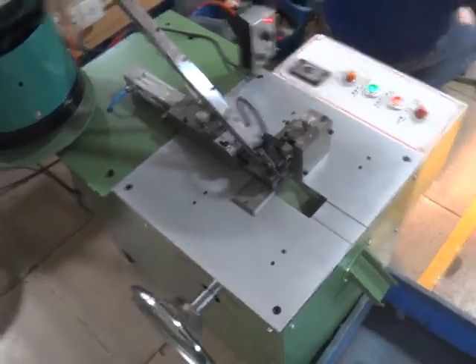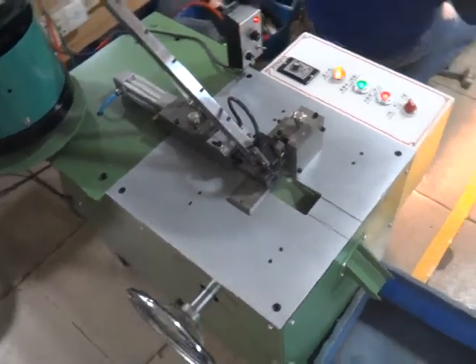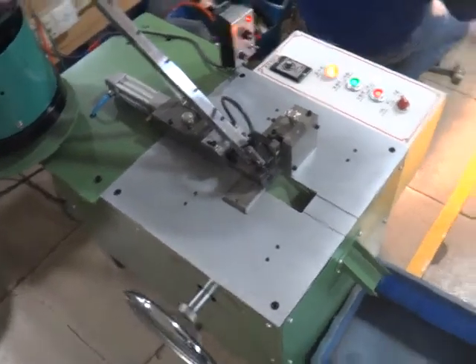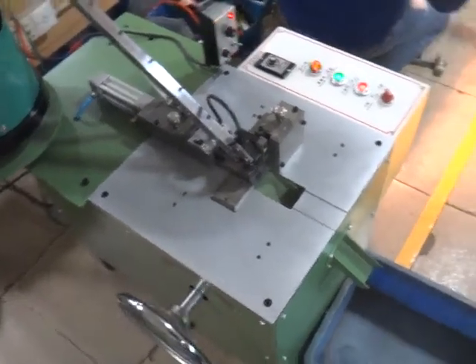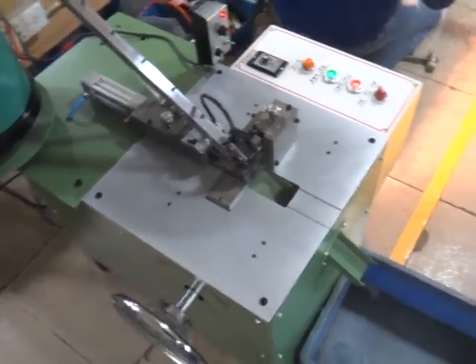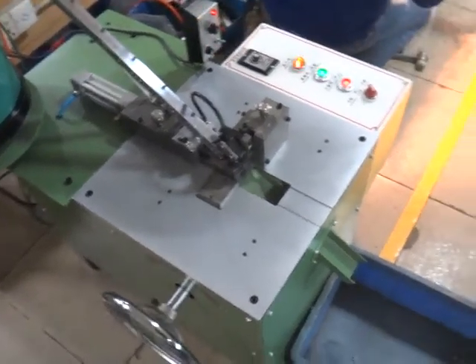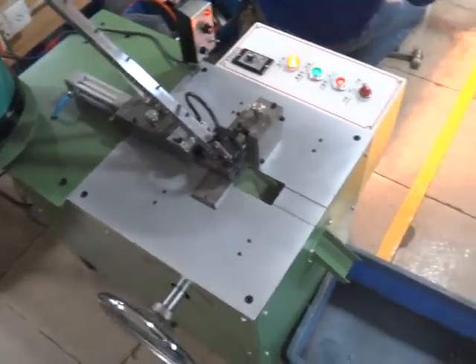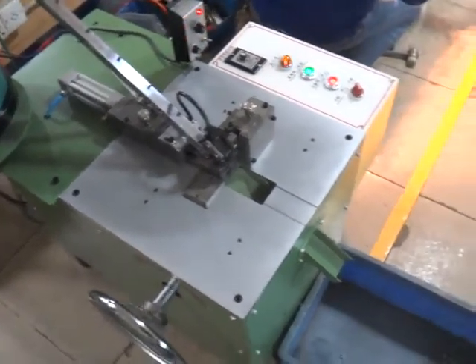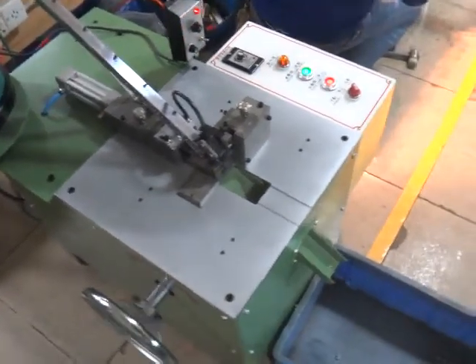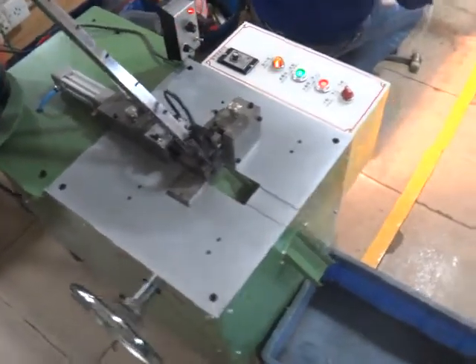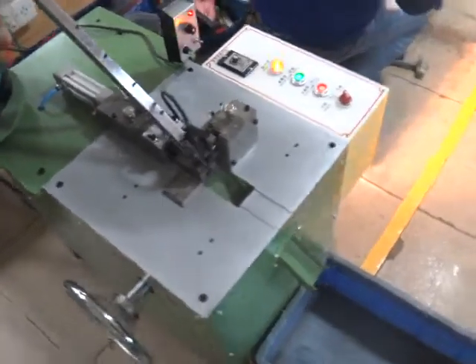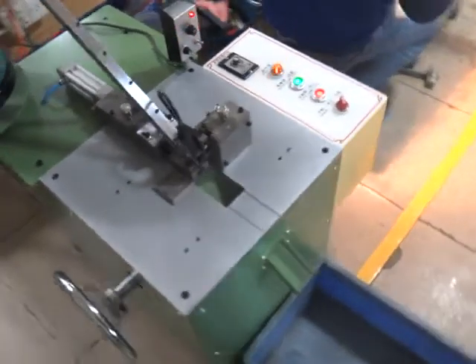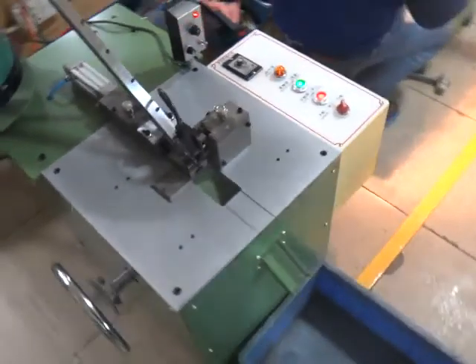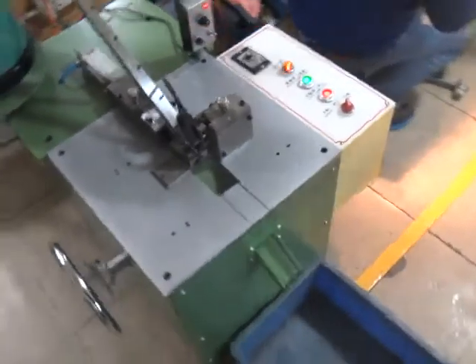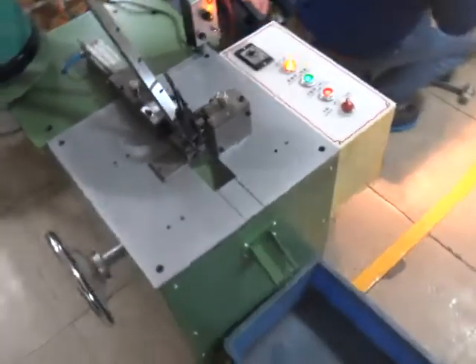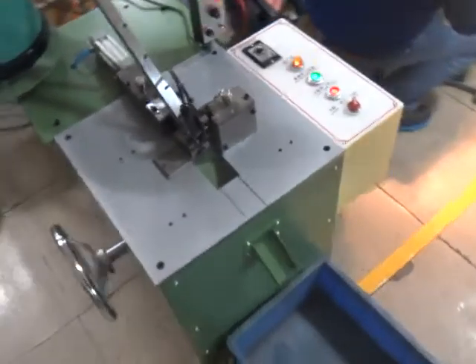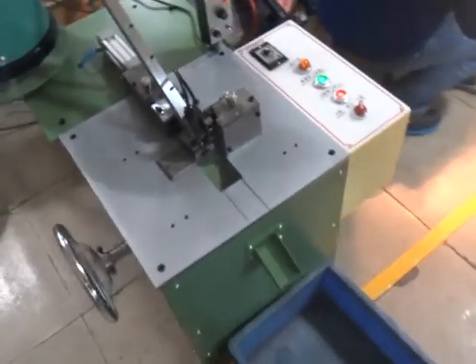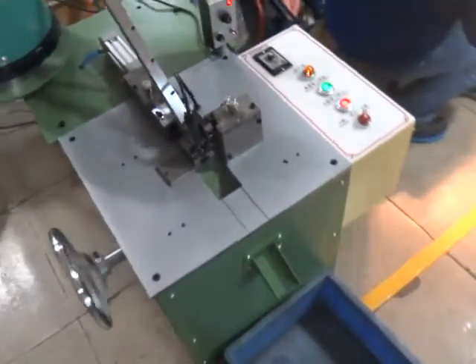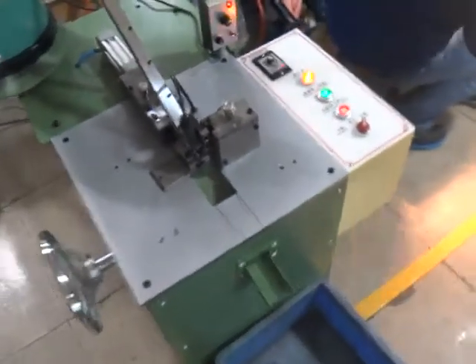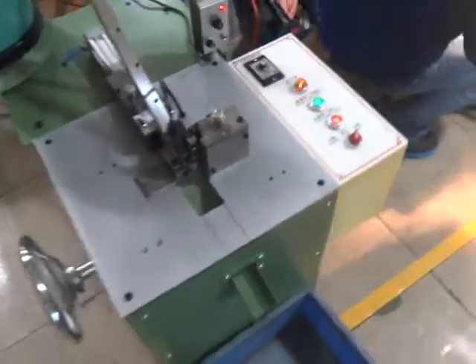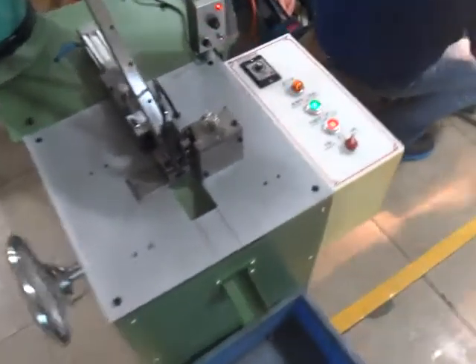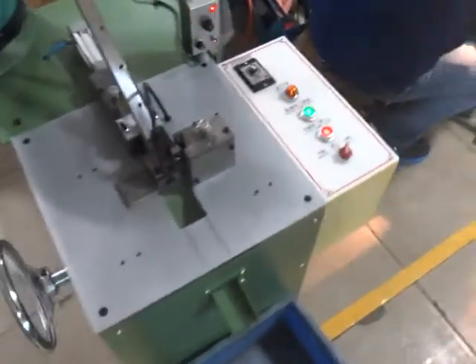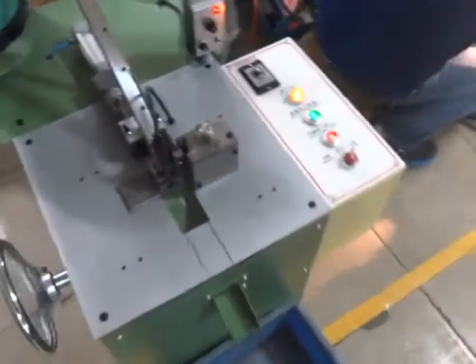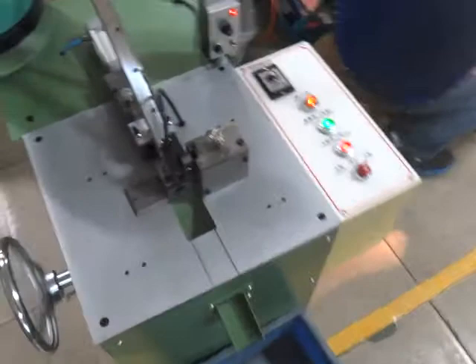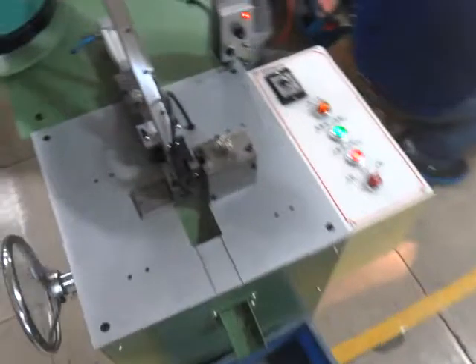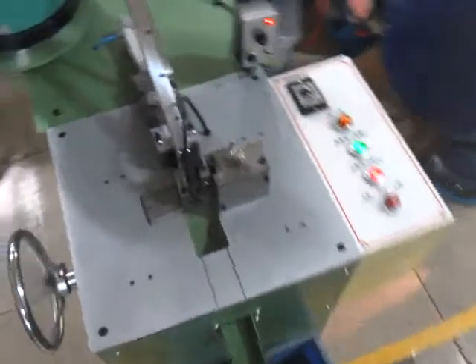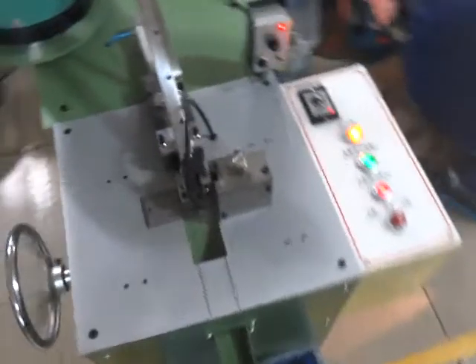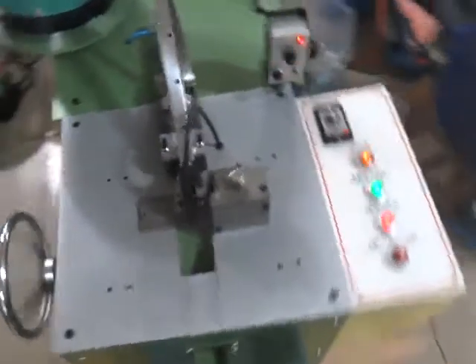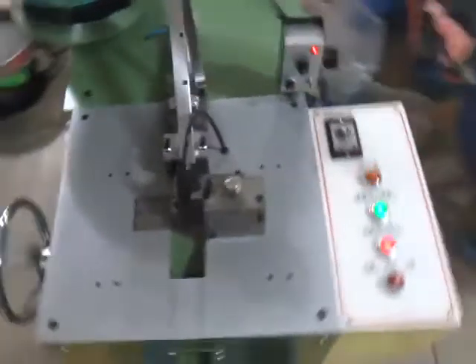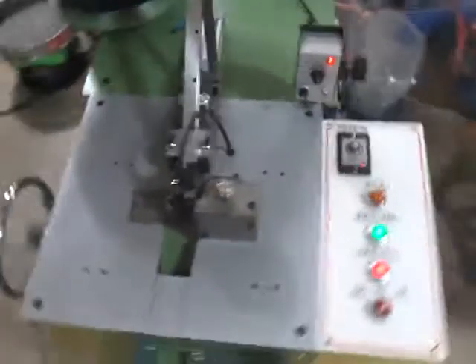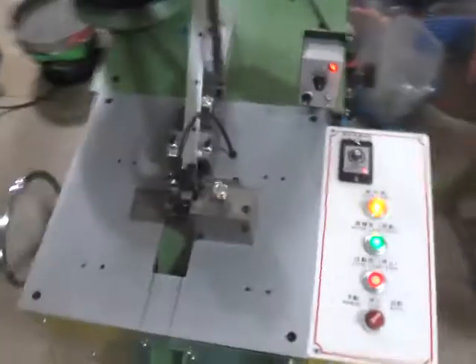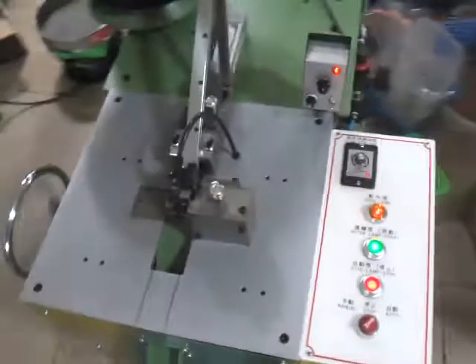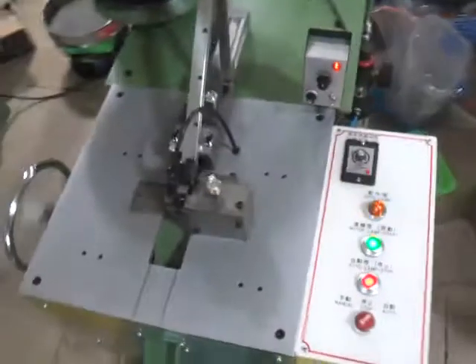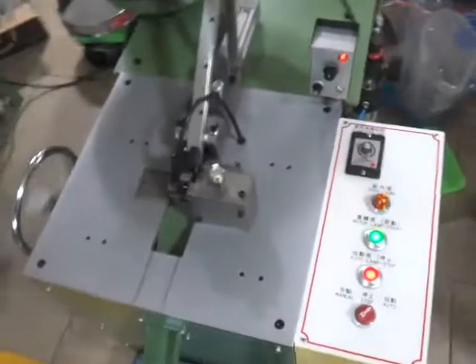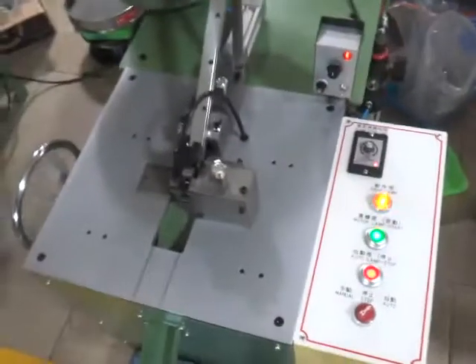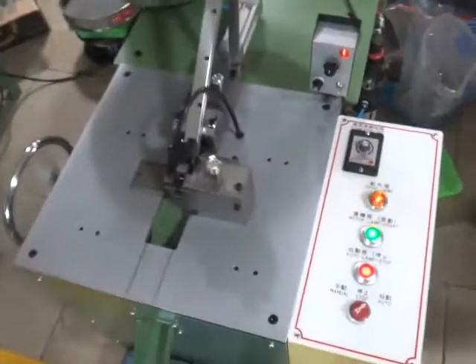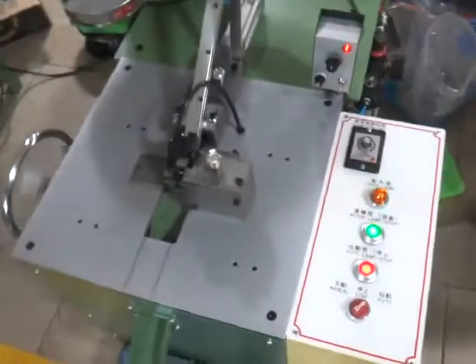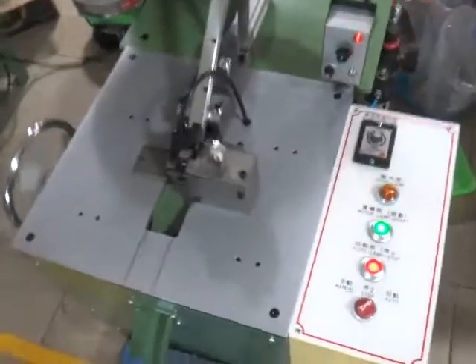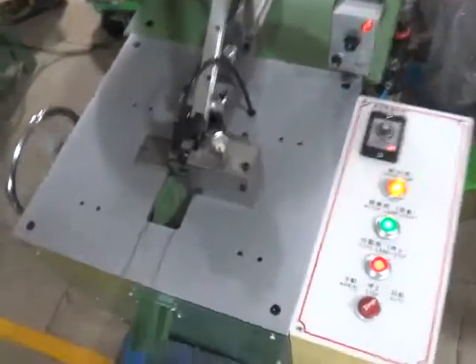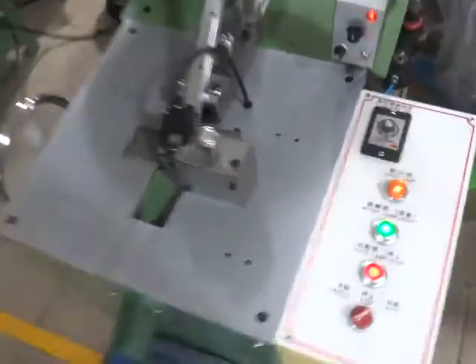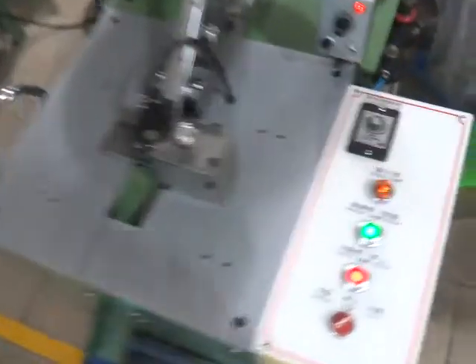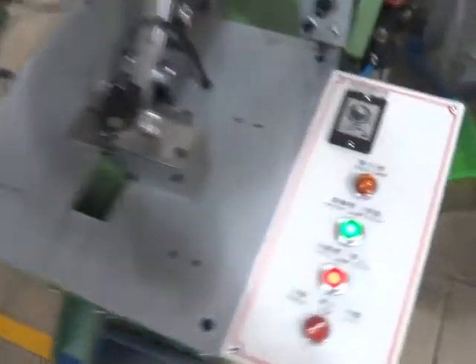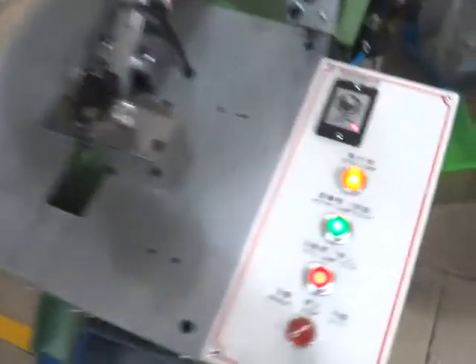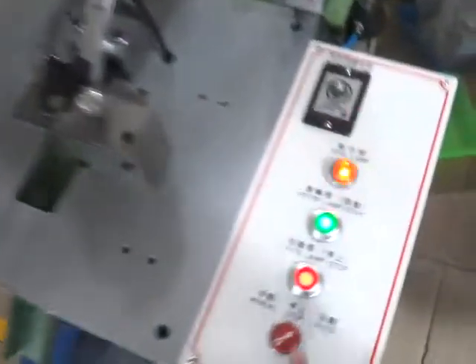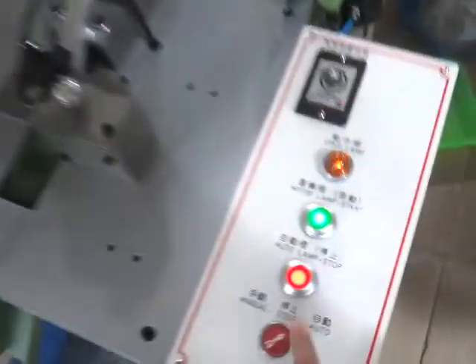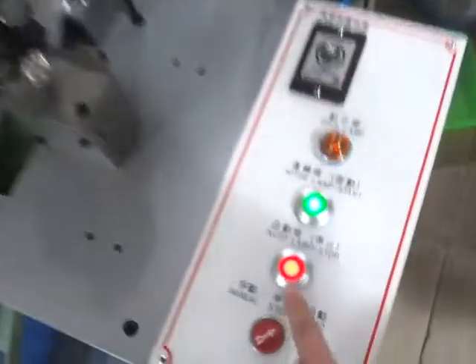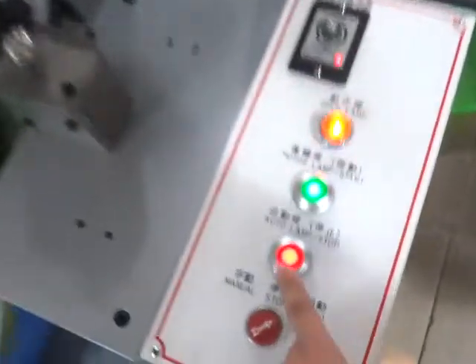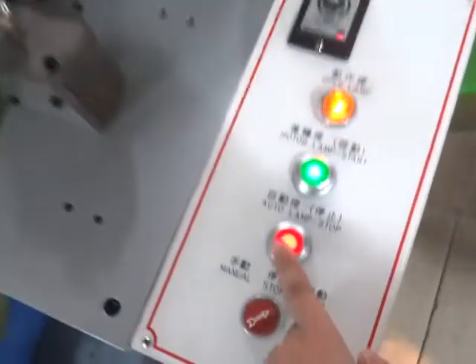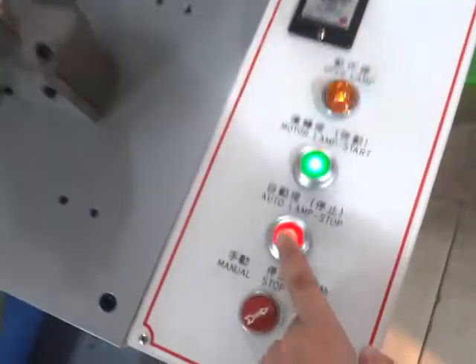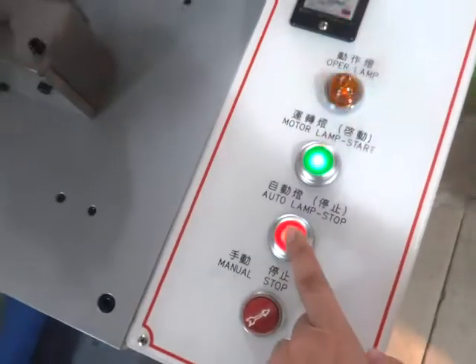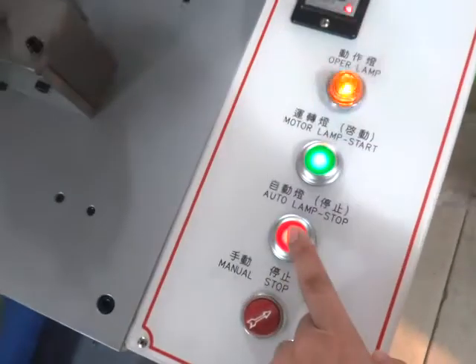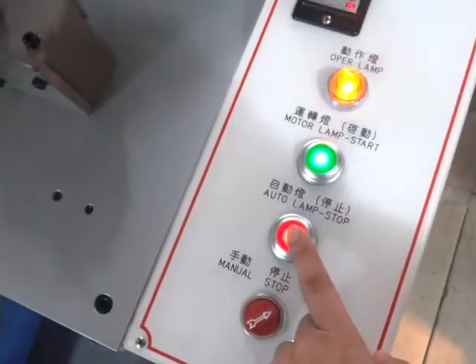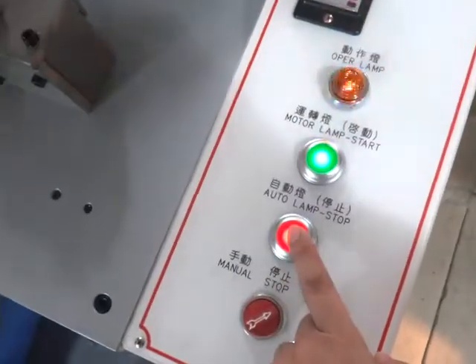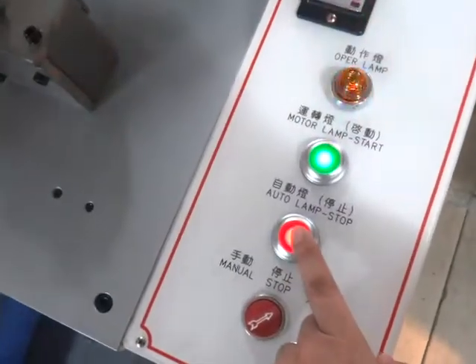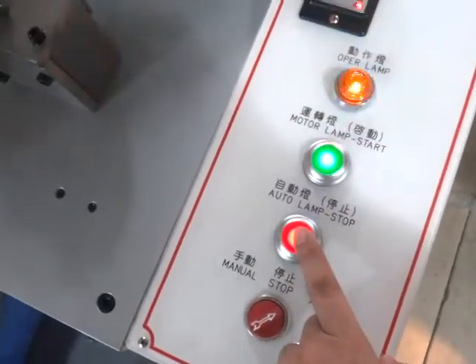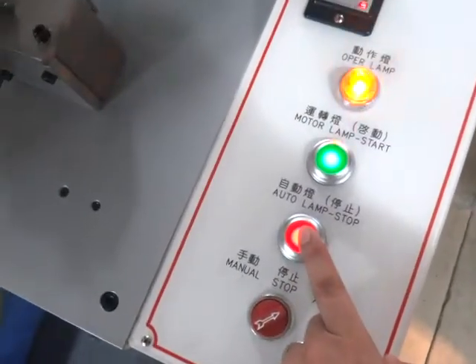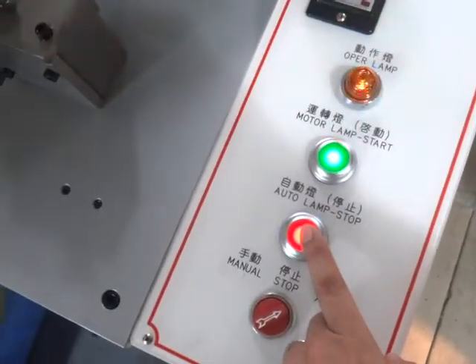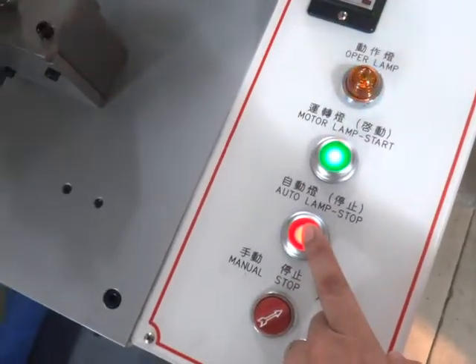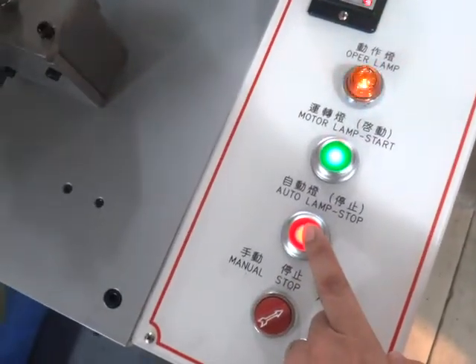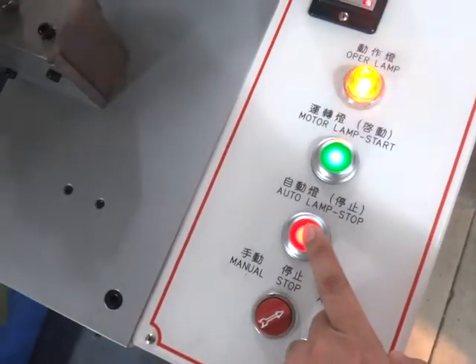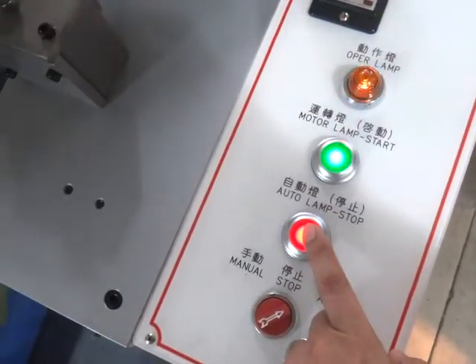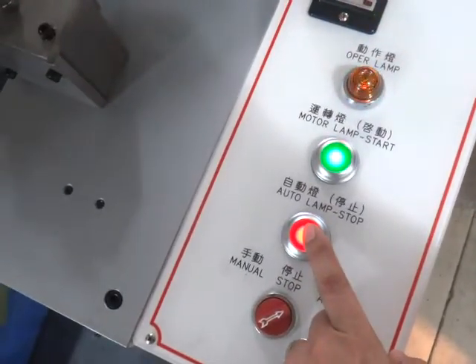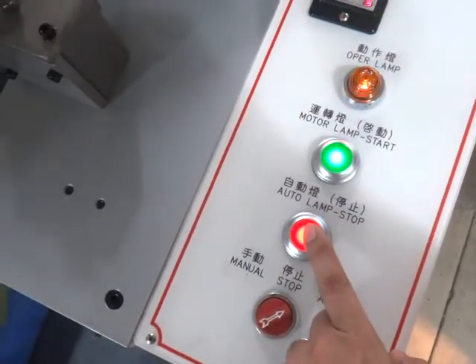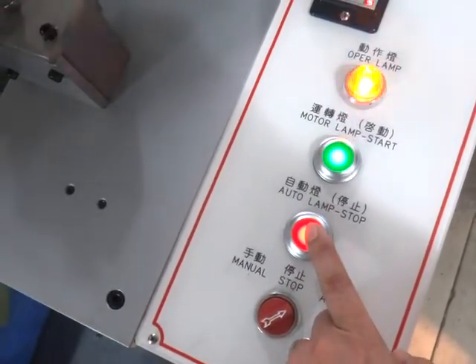Okay, we finished the machinery testing. Please press the stop button to stop the machine.